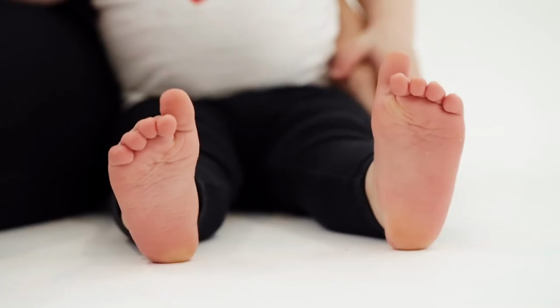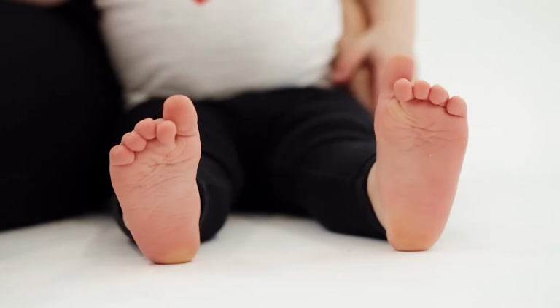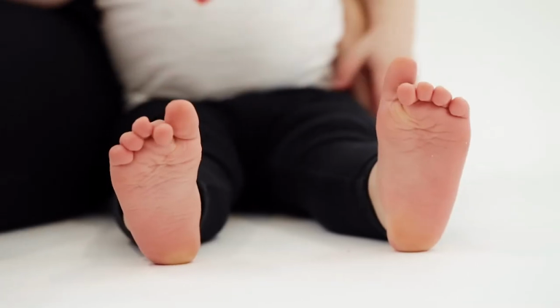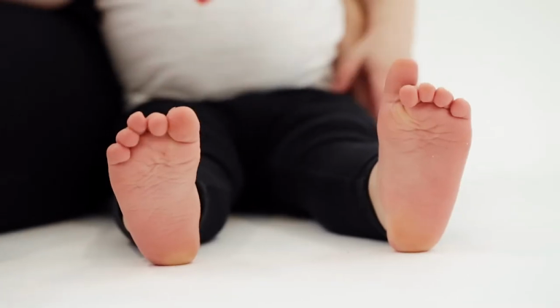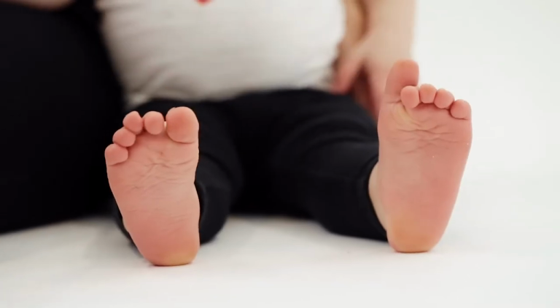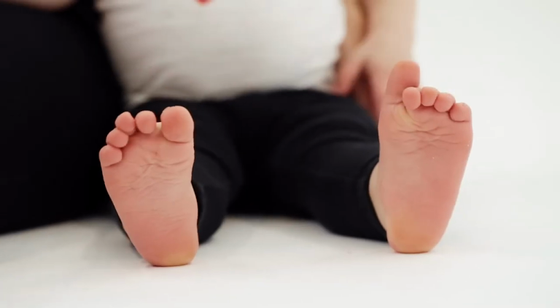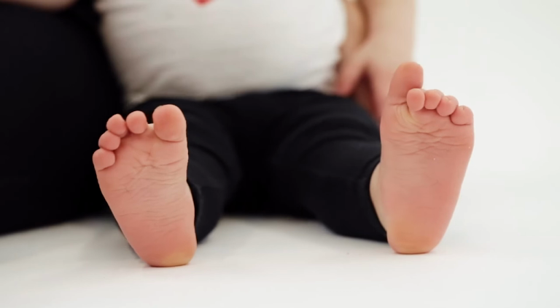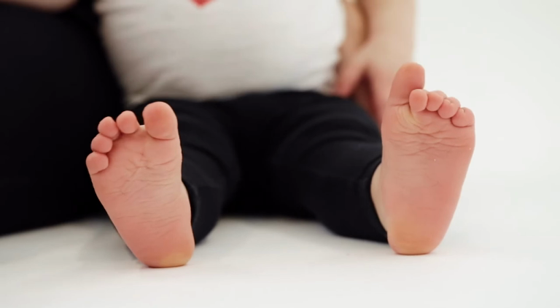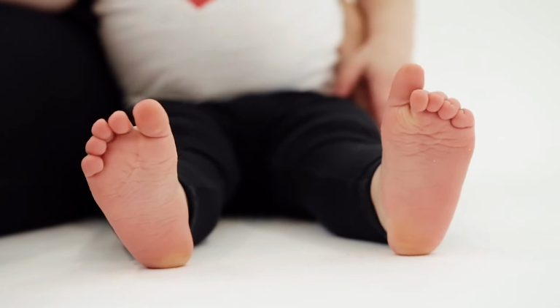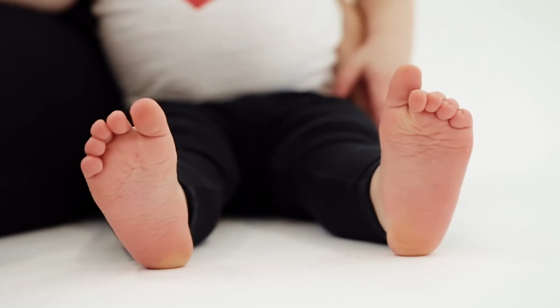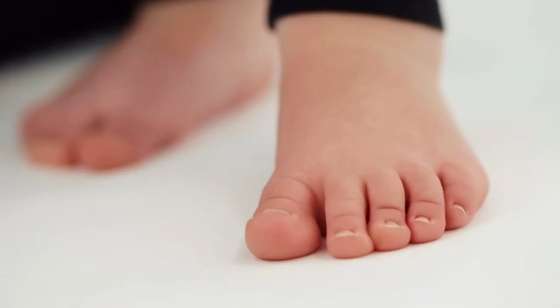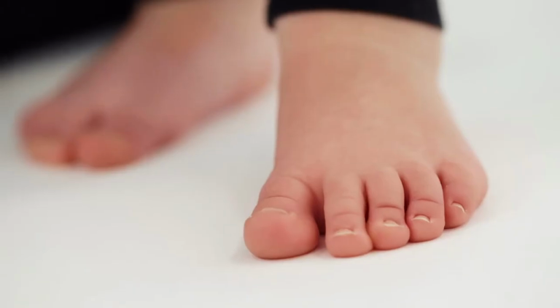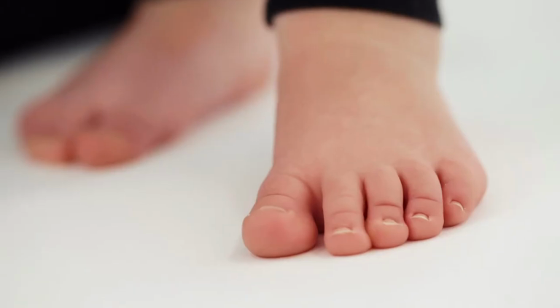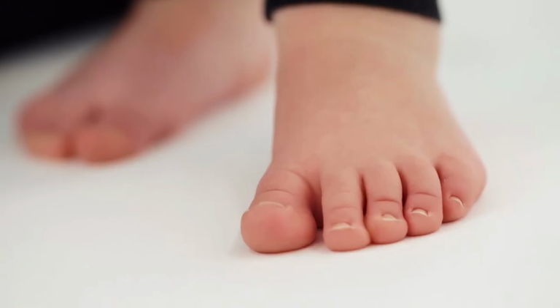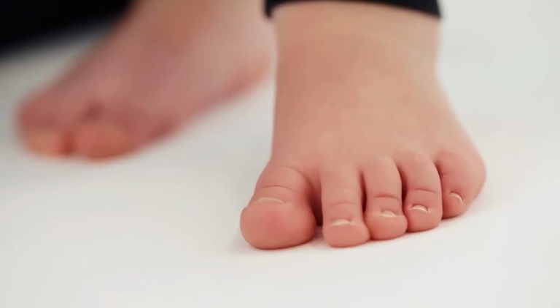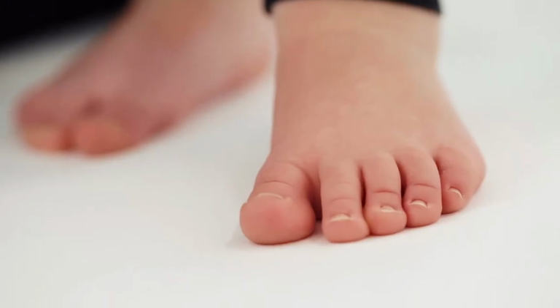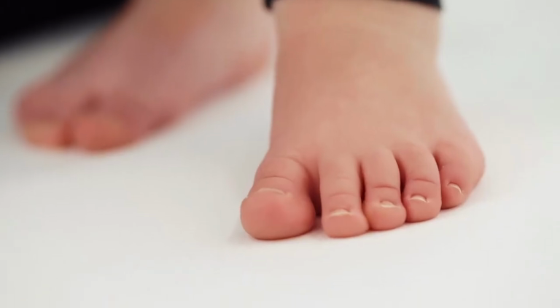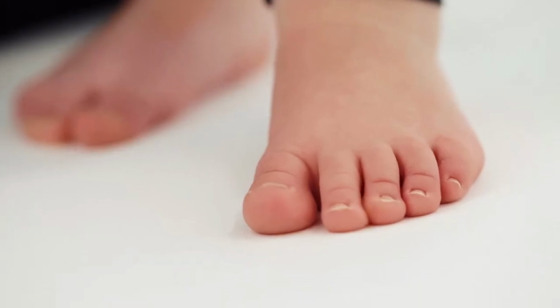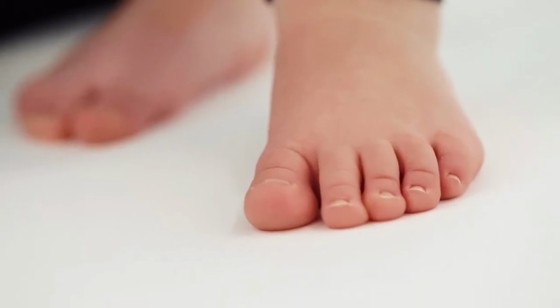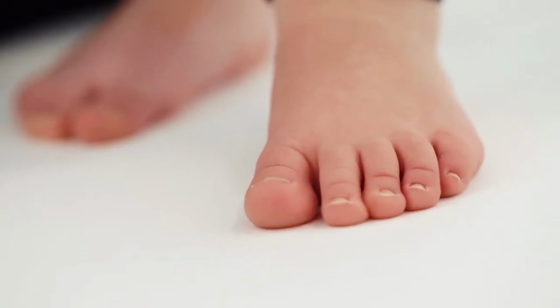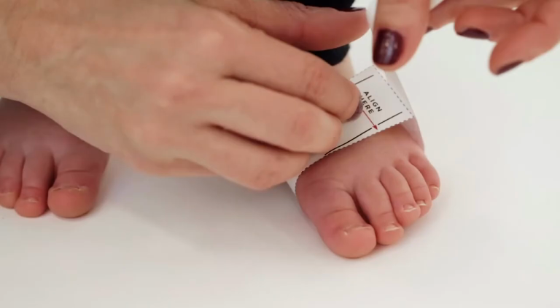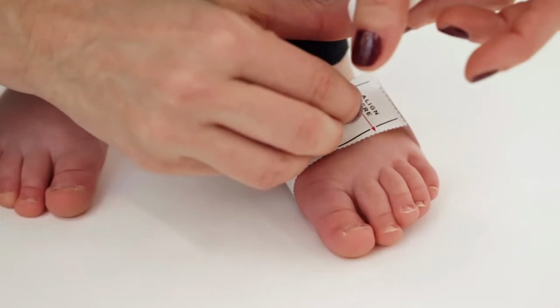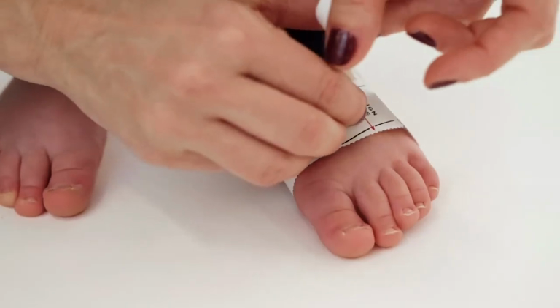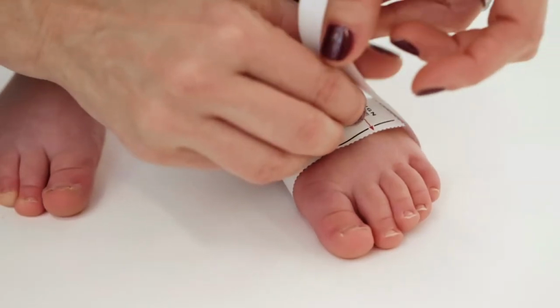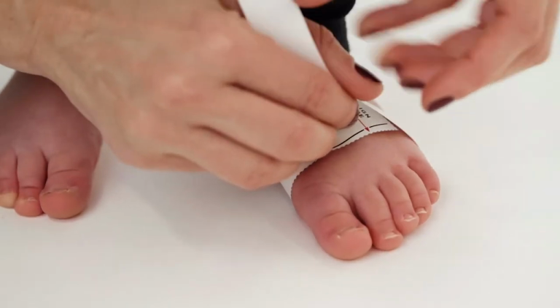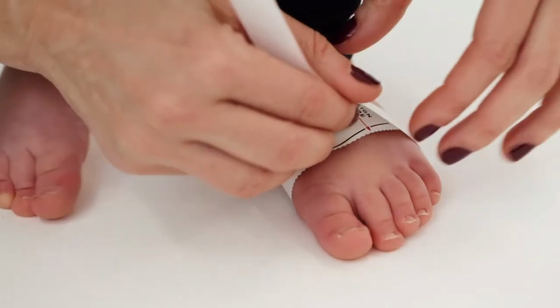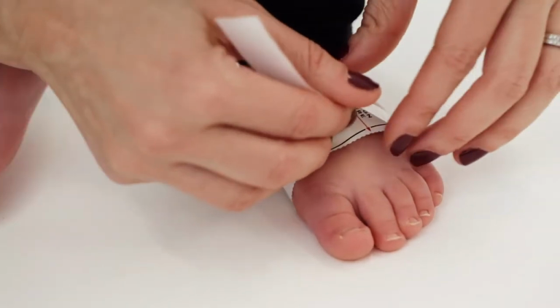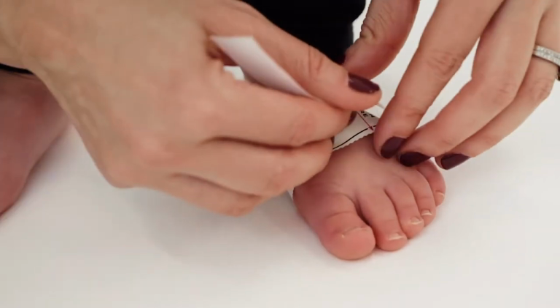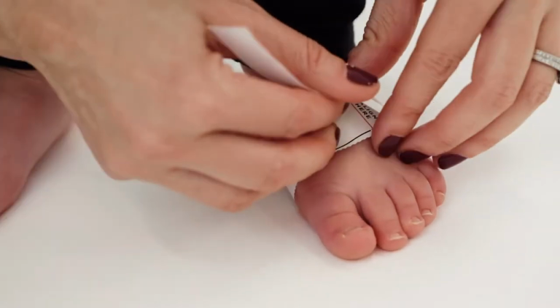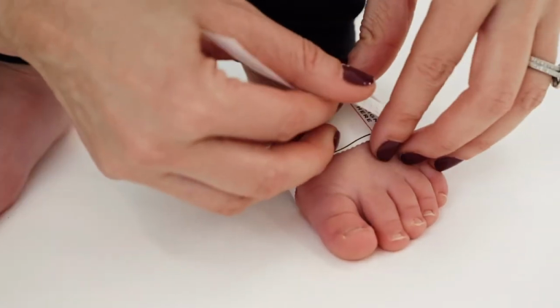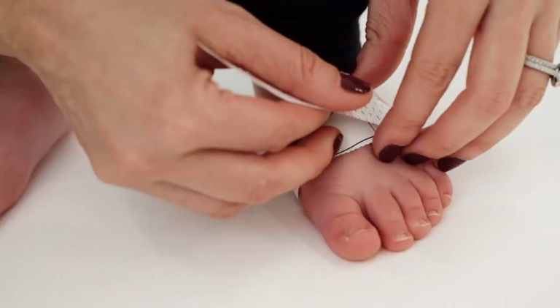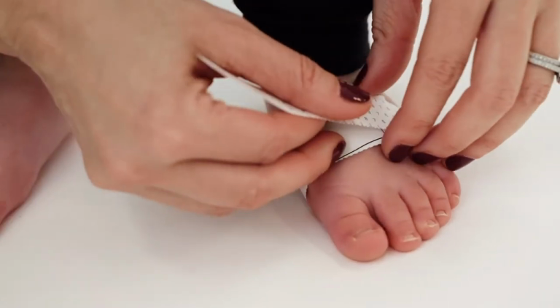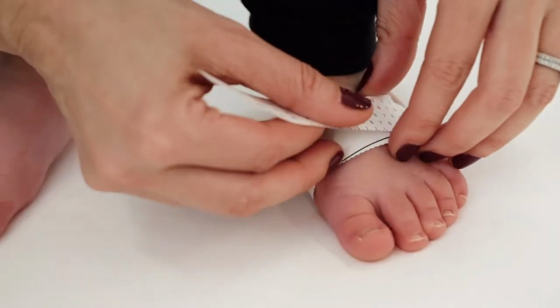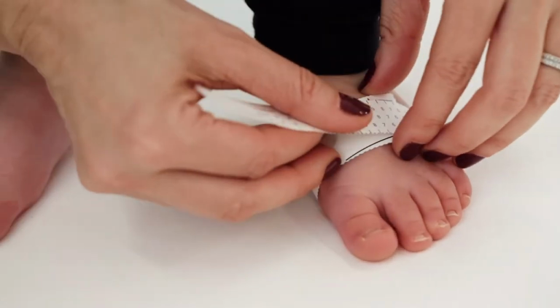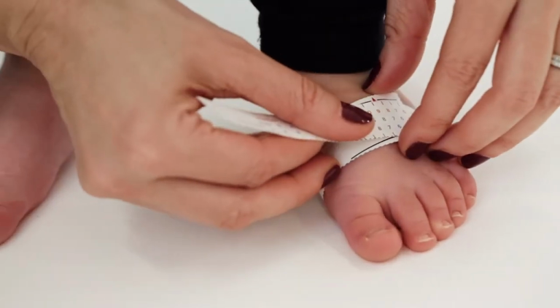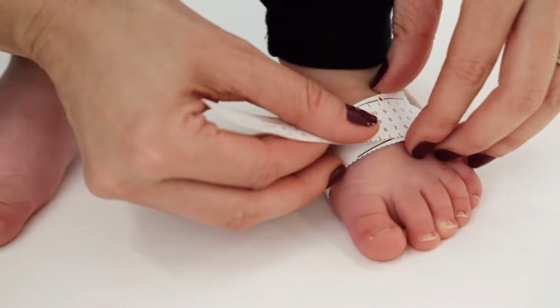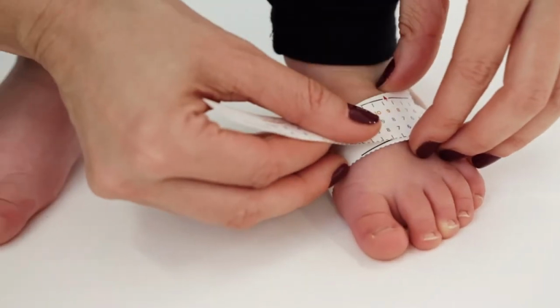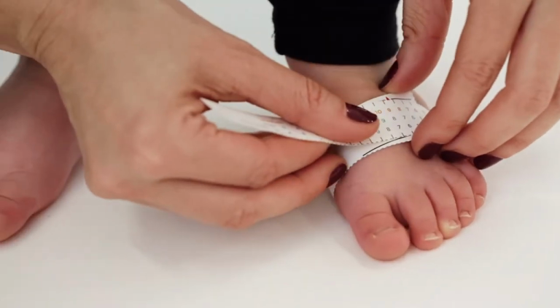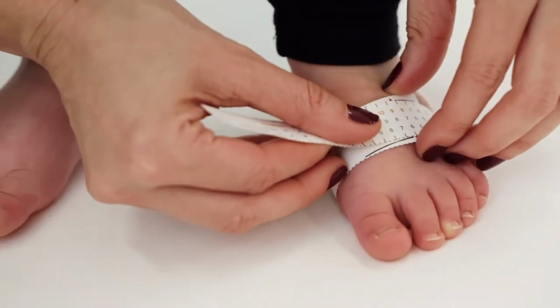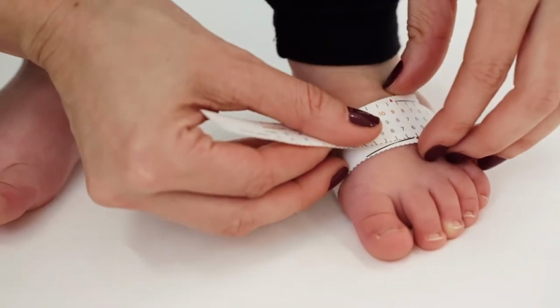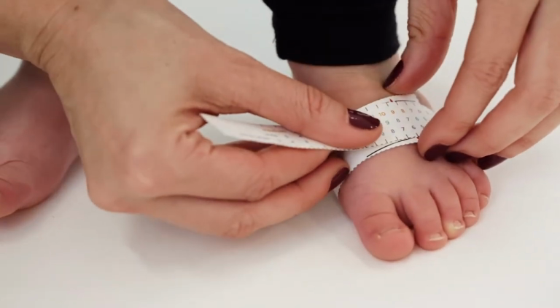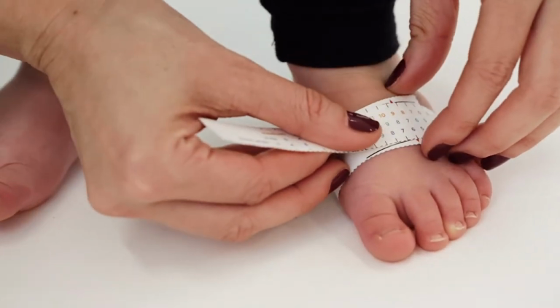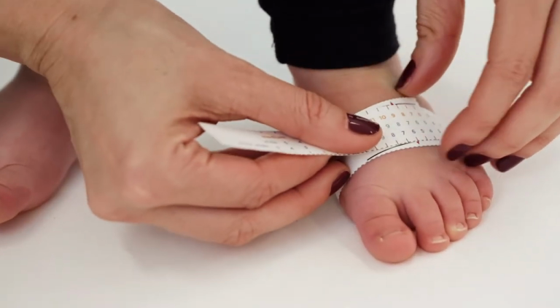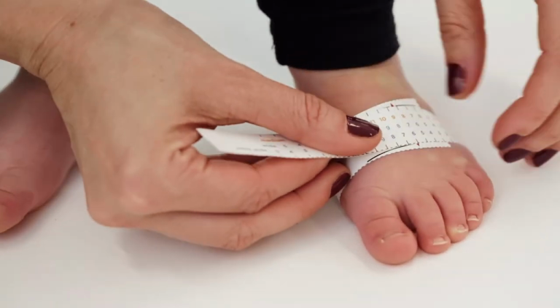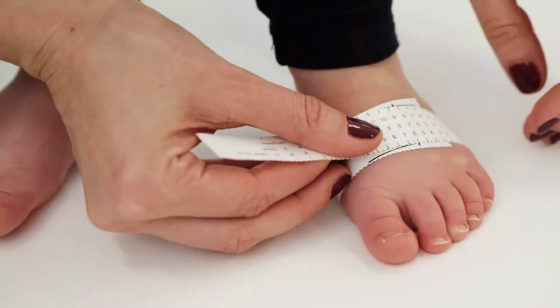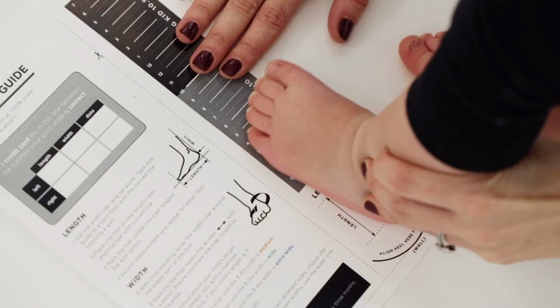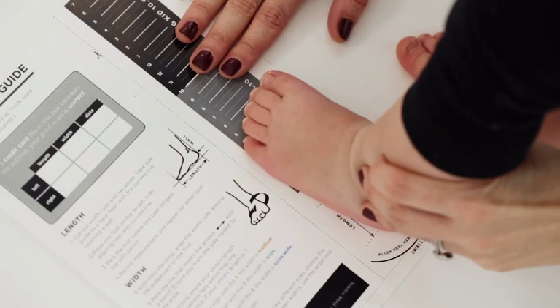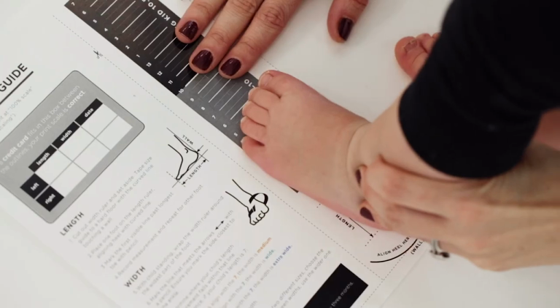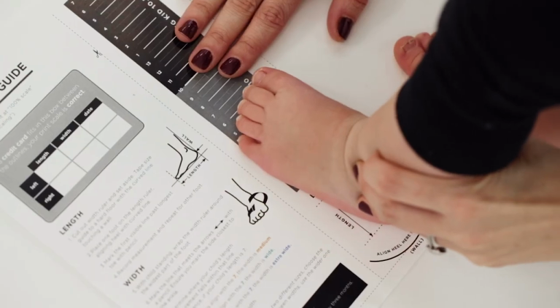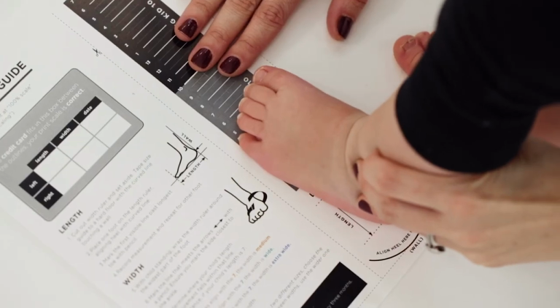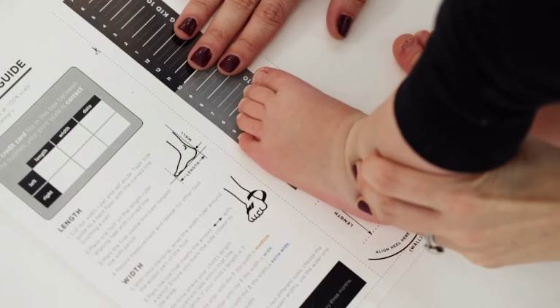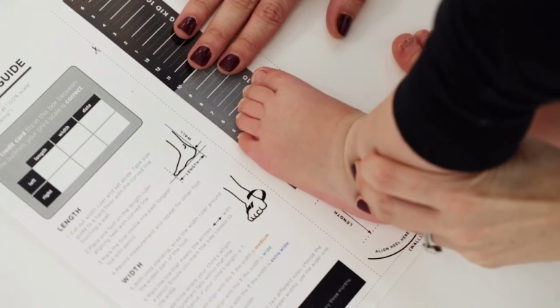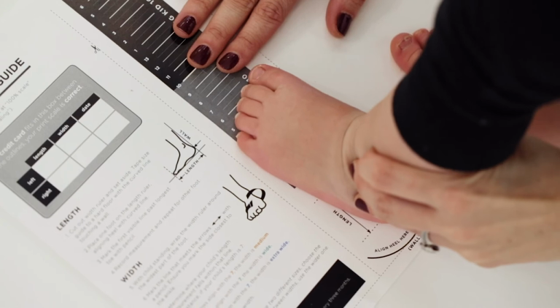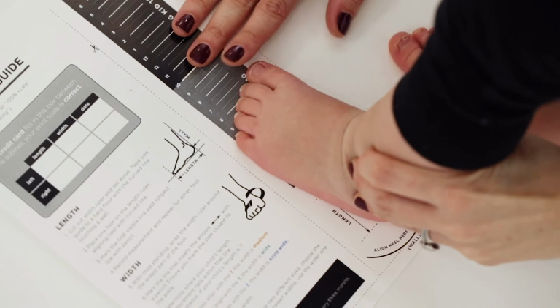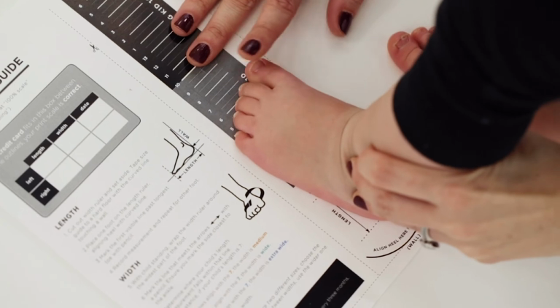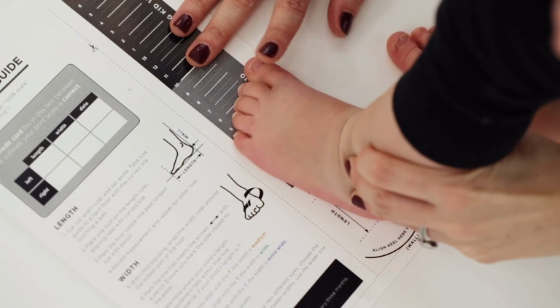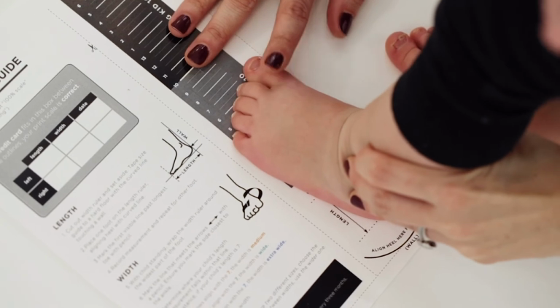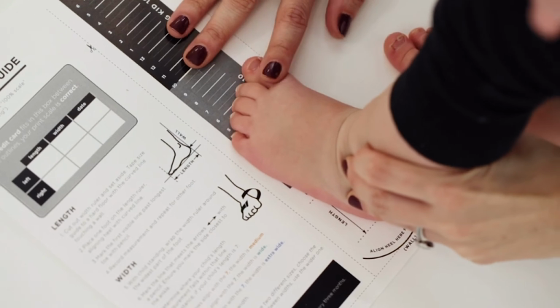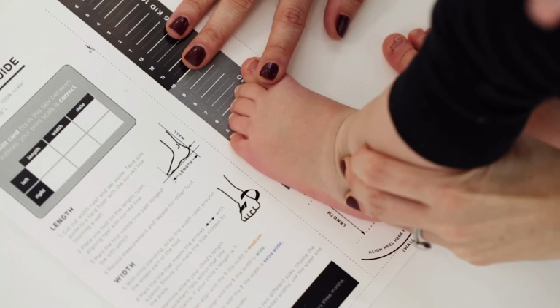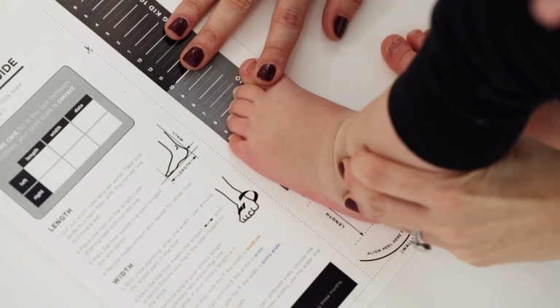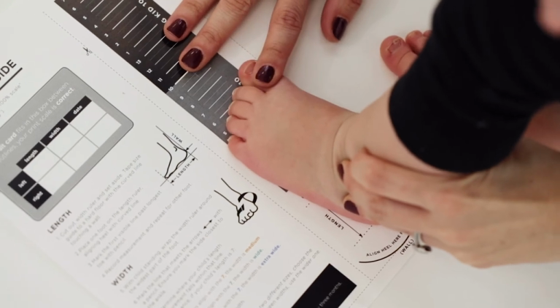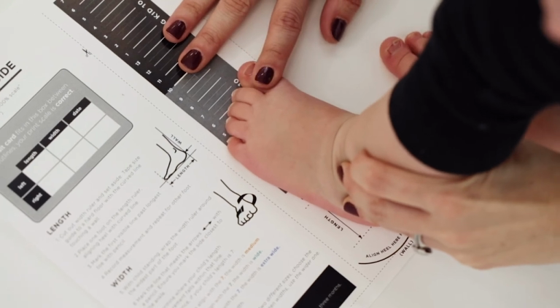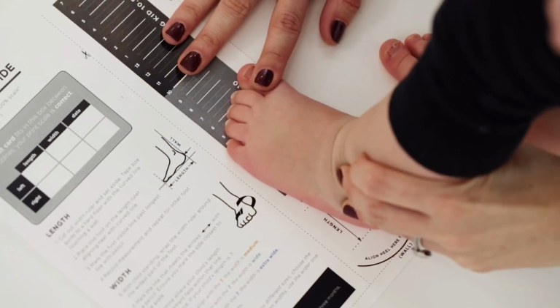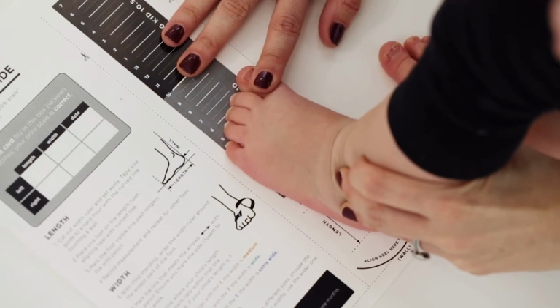Kids' feet can grow up to a half size every two to four months, so it is important to measure kids' feet regularly.